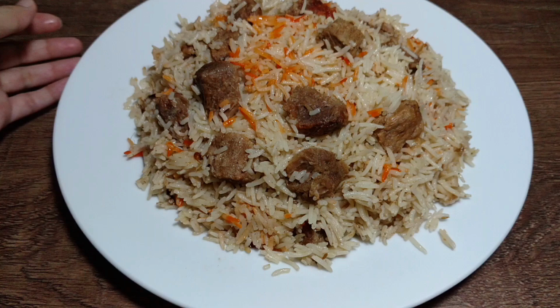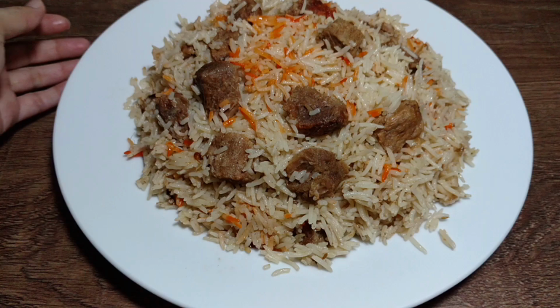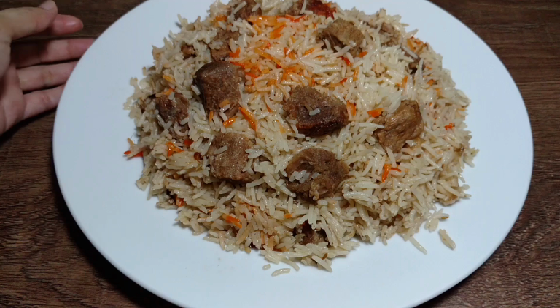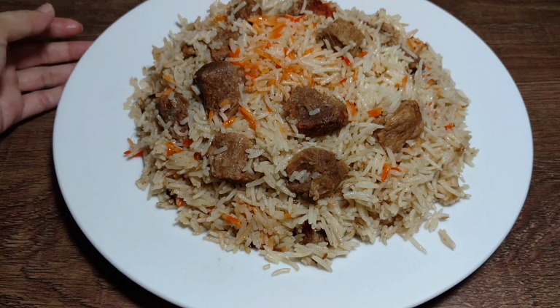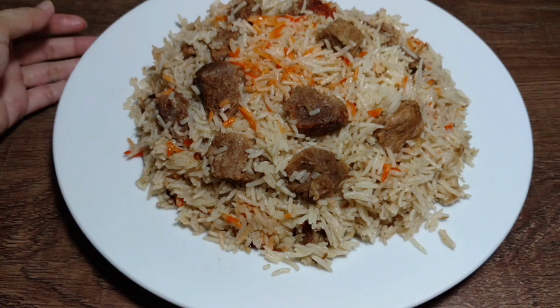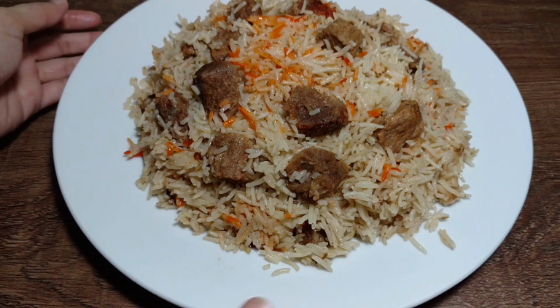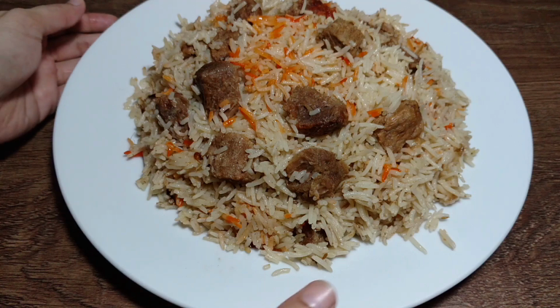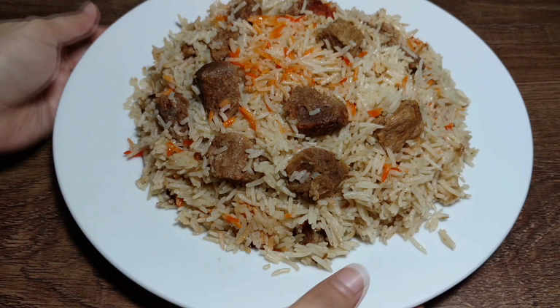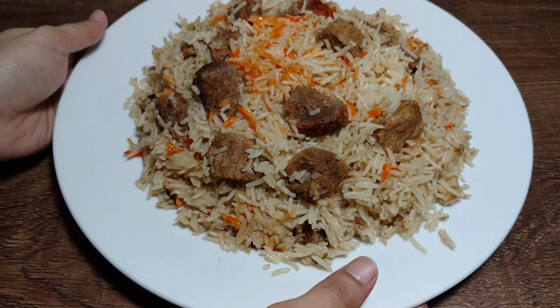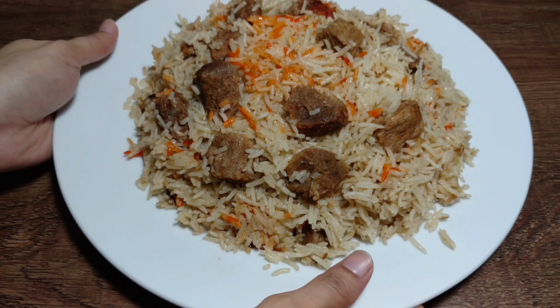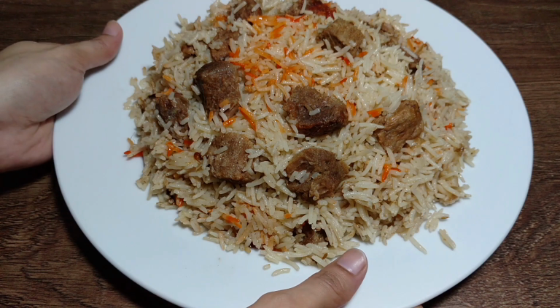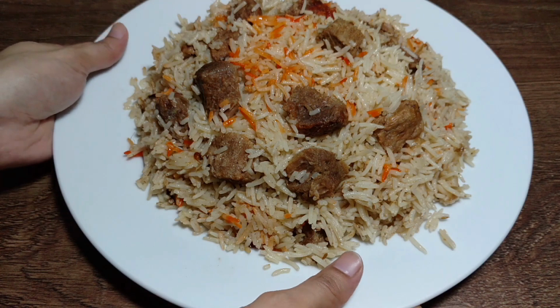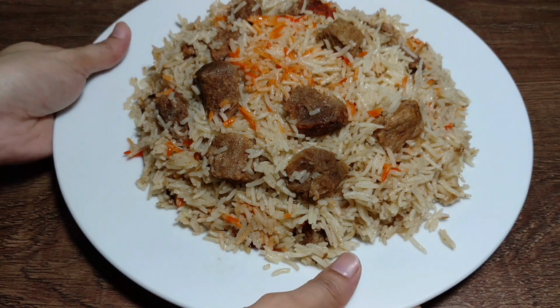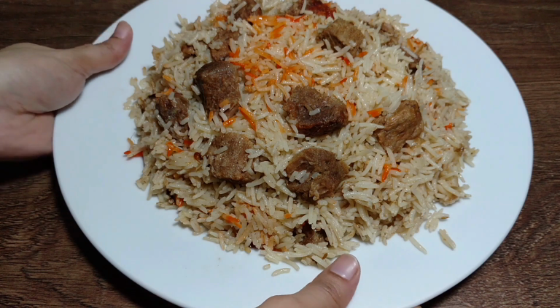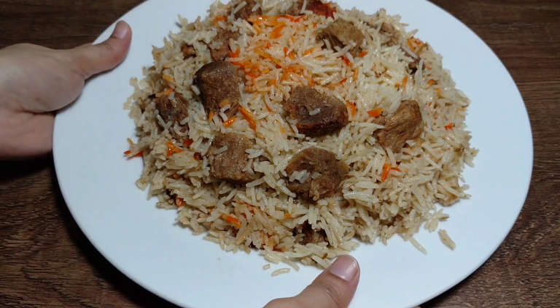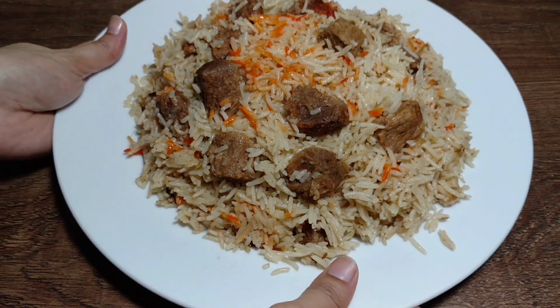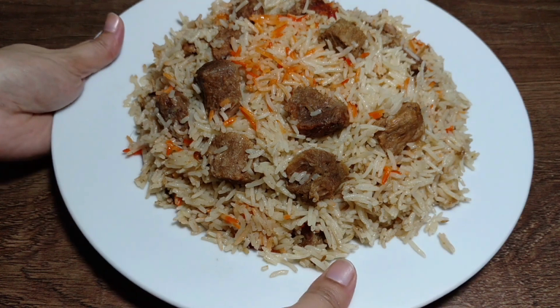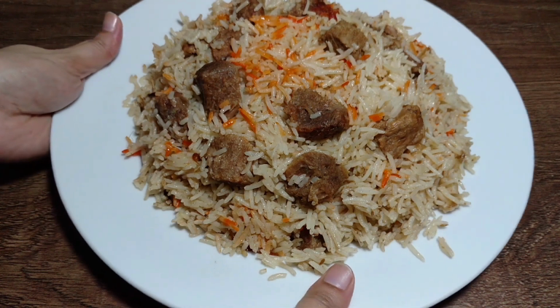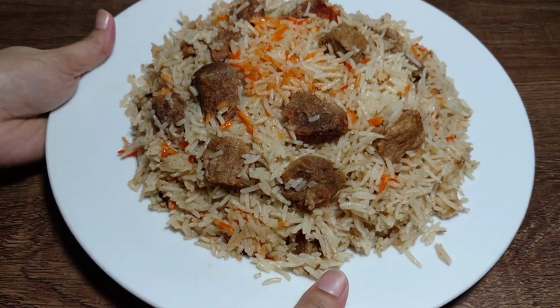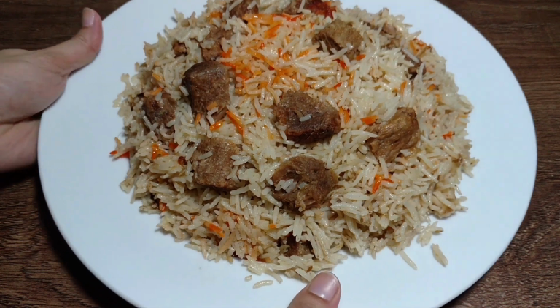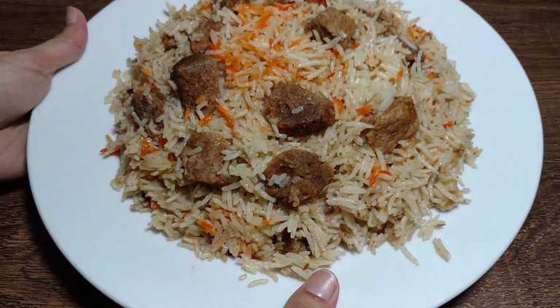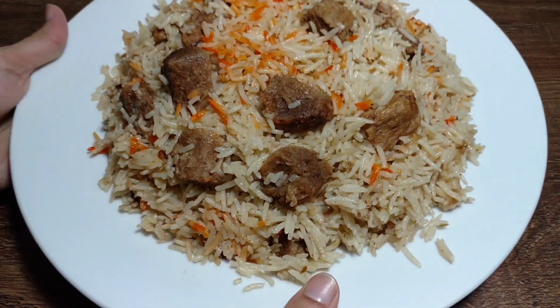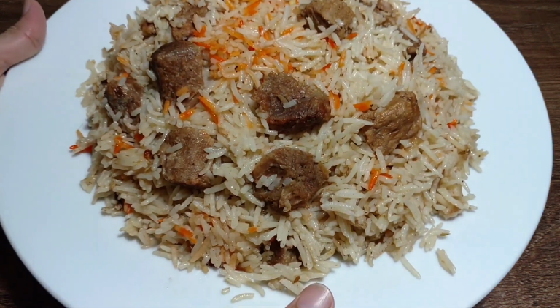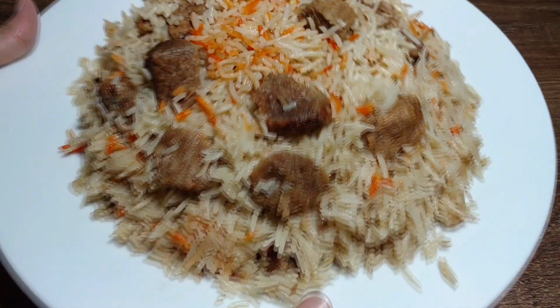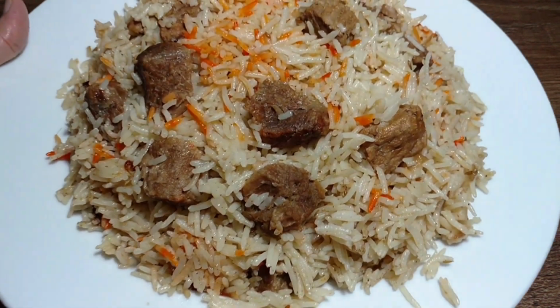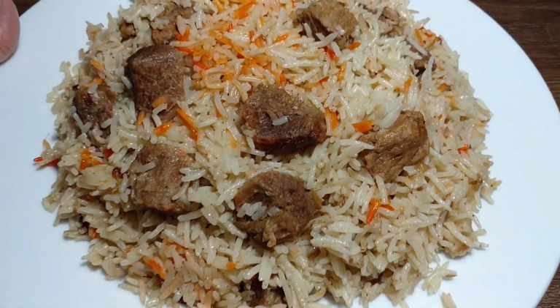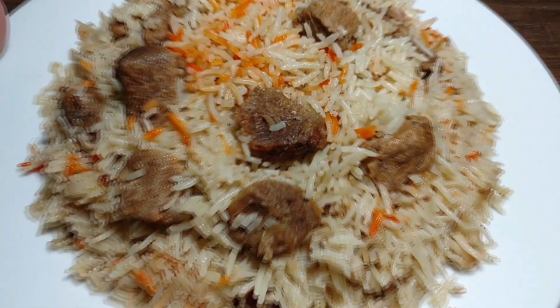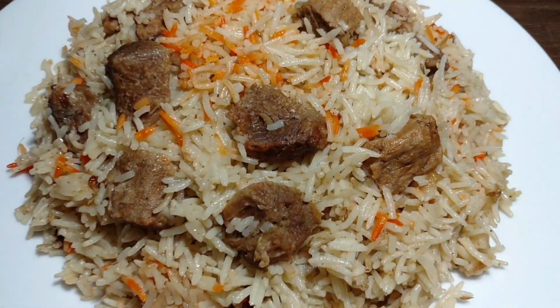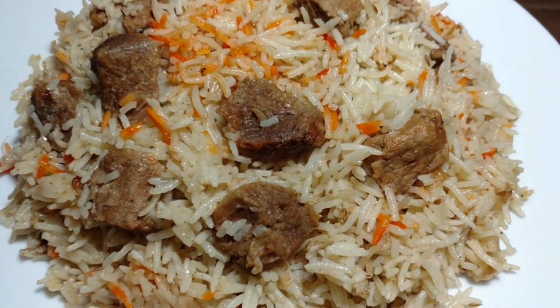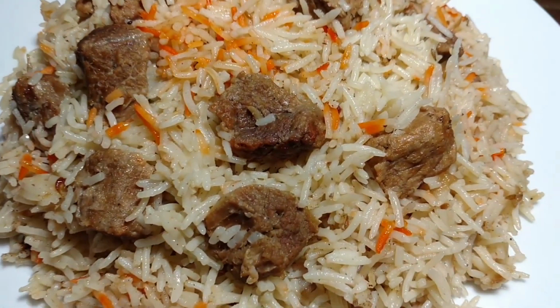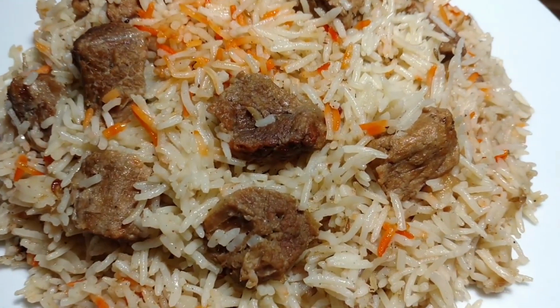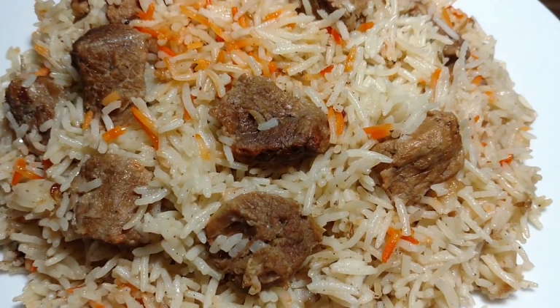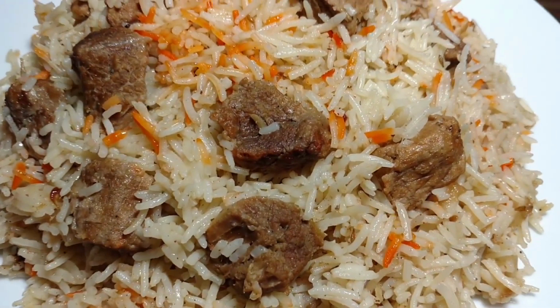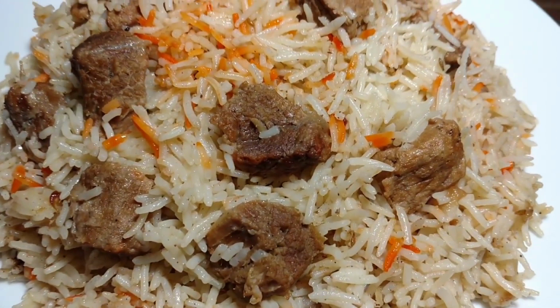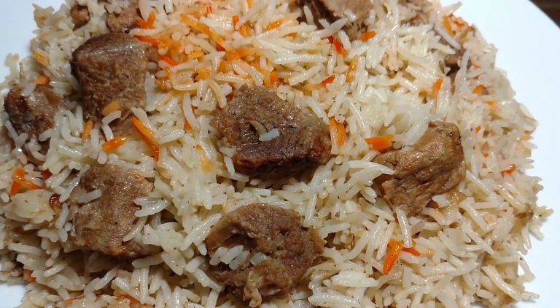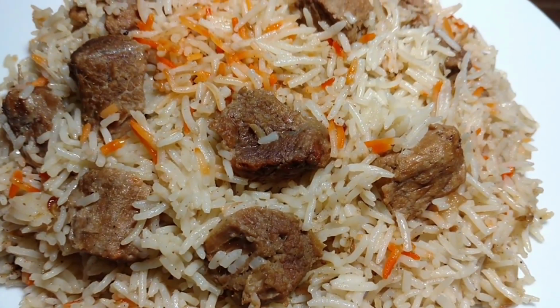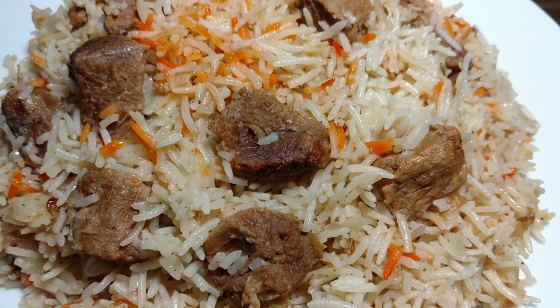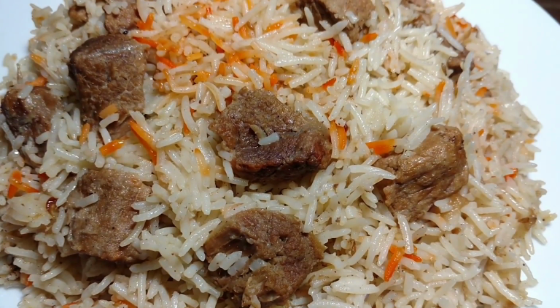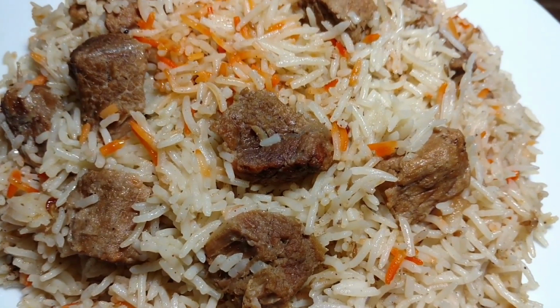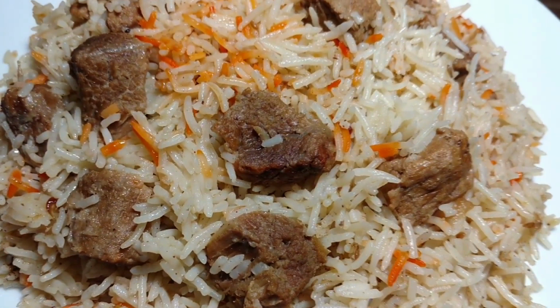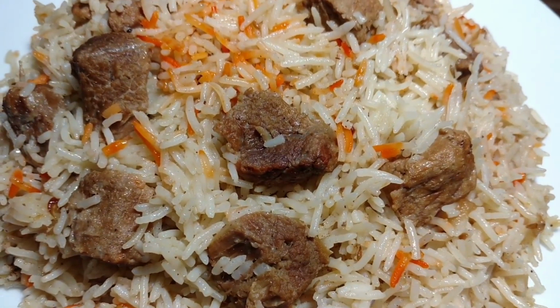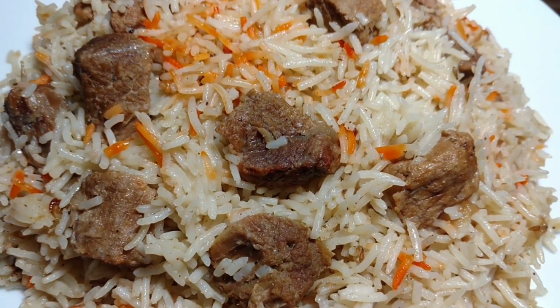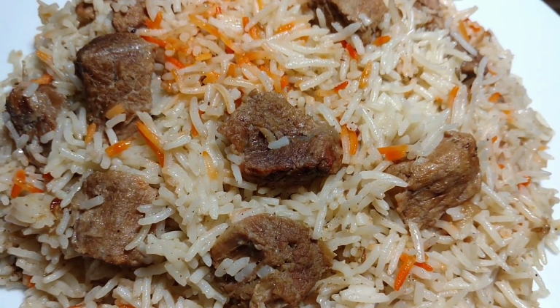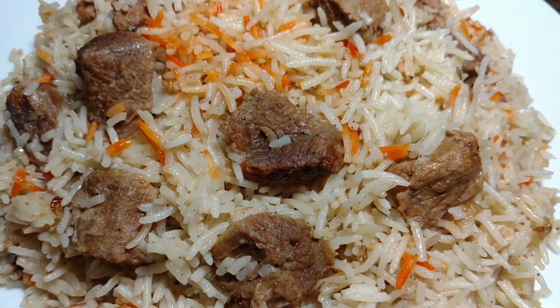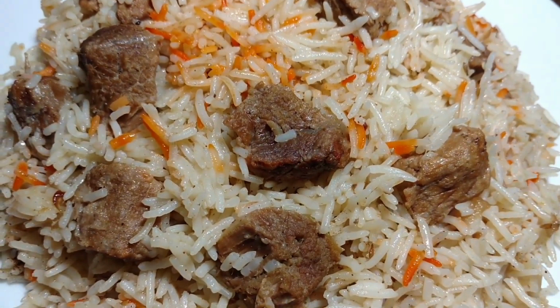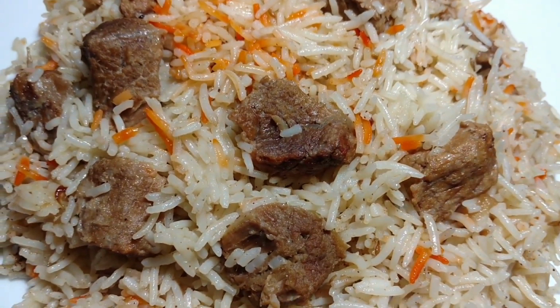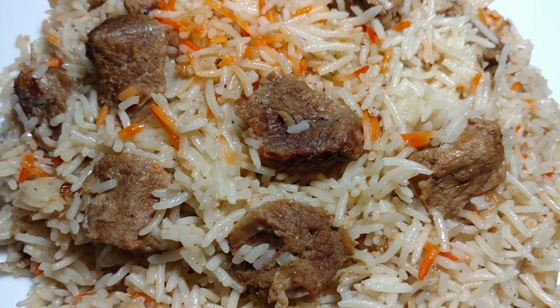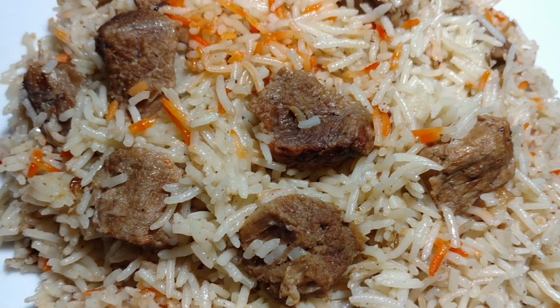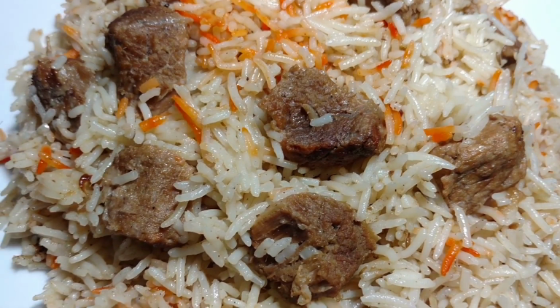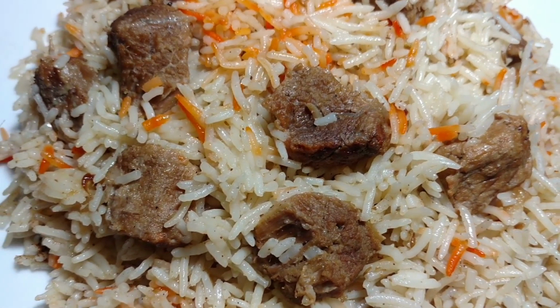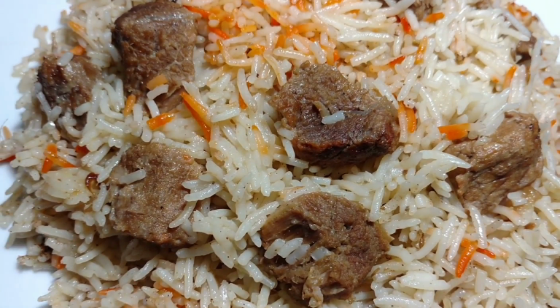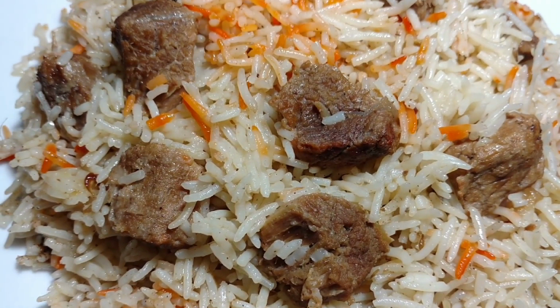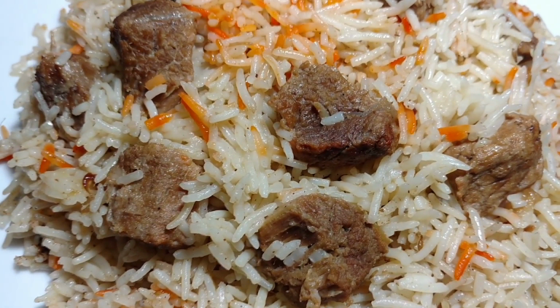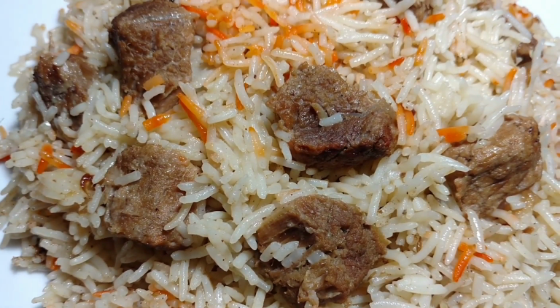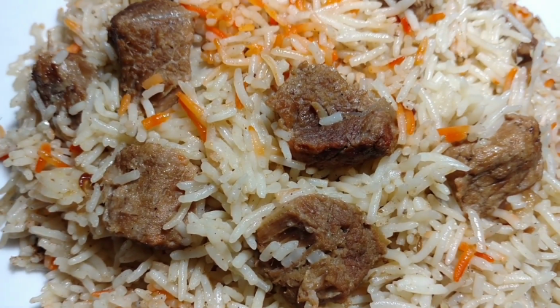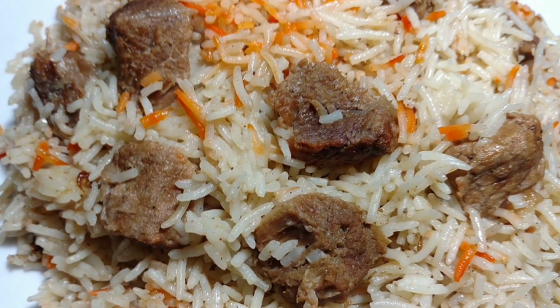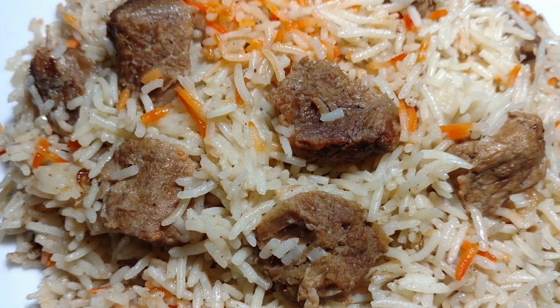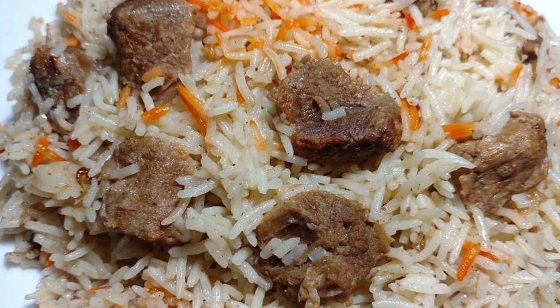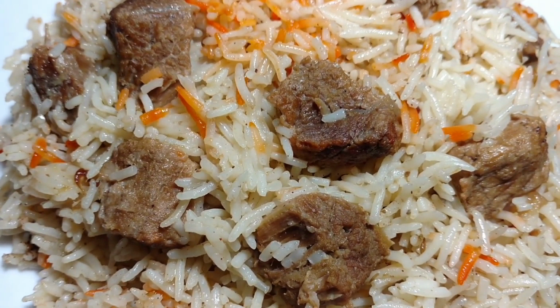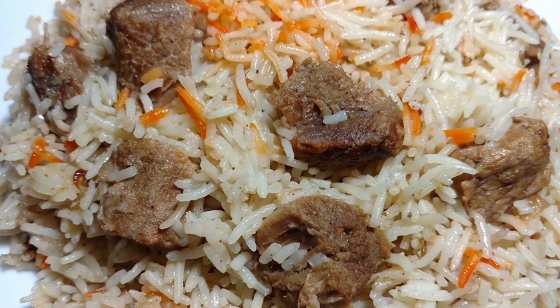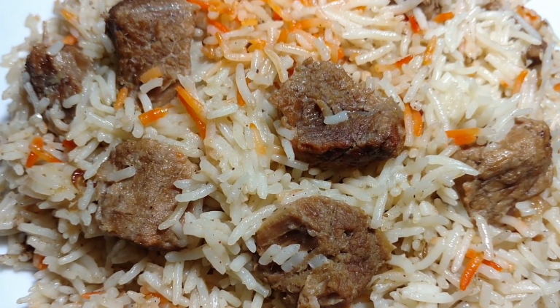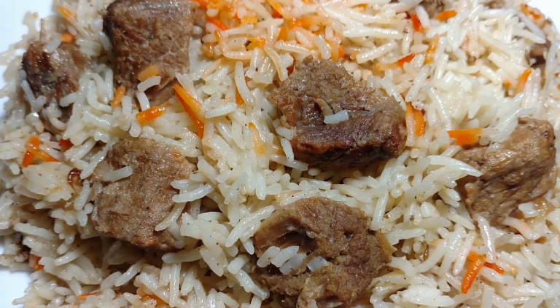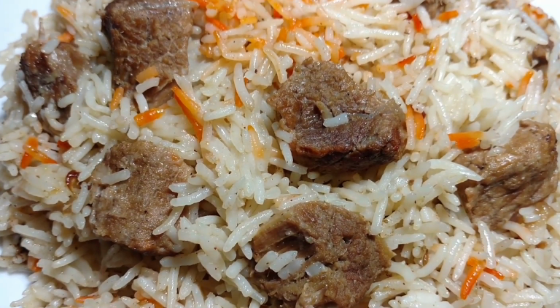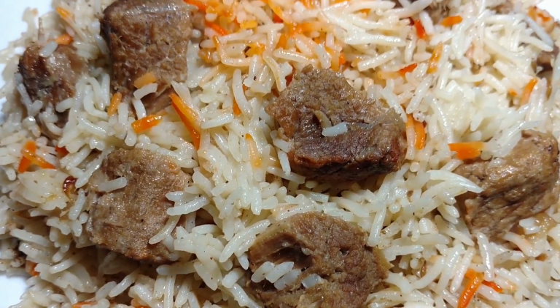Assalamualaikum, how are you guys? Today I am making beef yakhi pulao. You know what I mean? It will taste amazing.